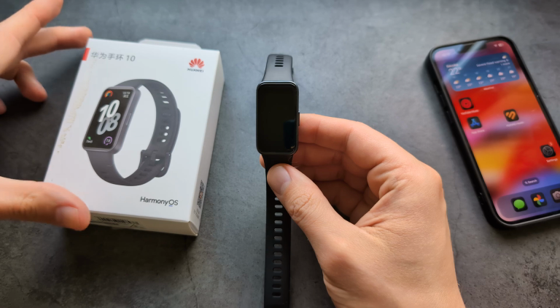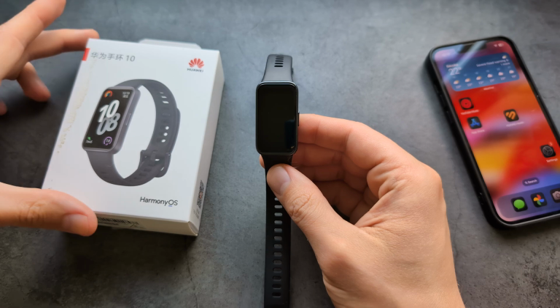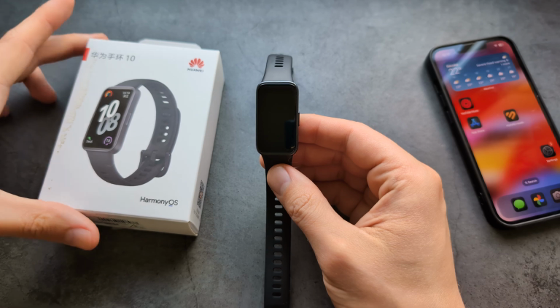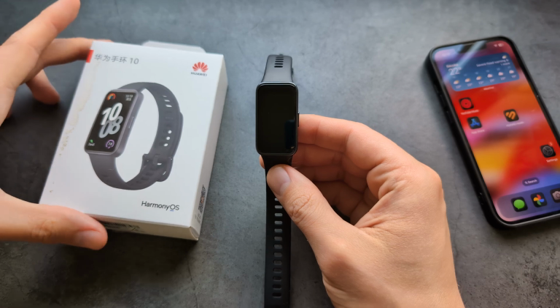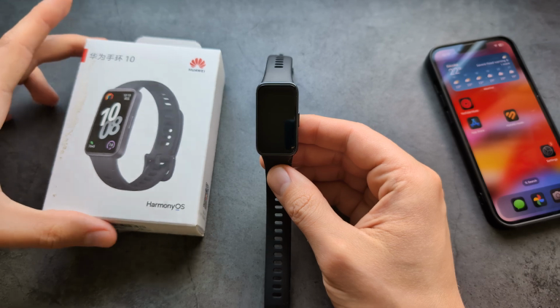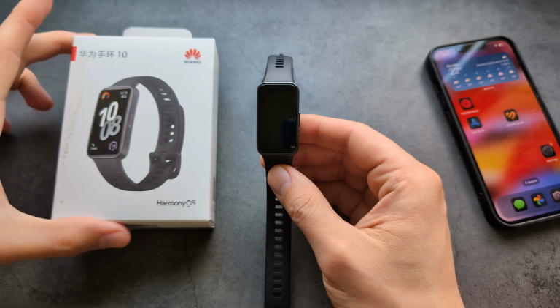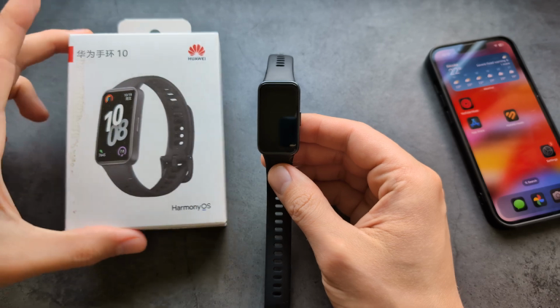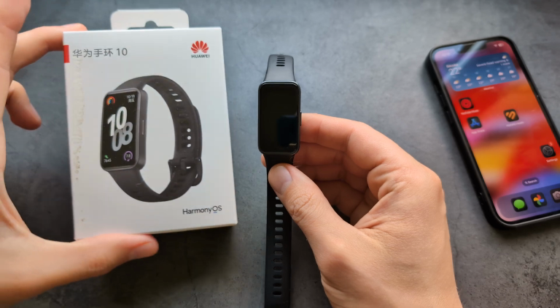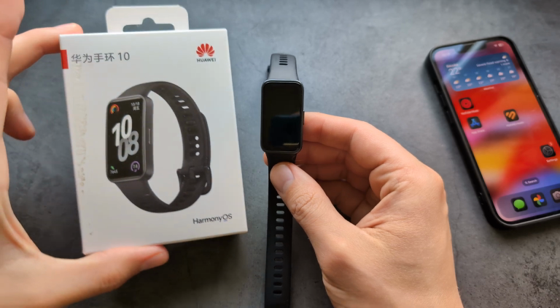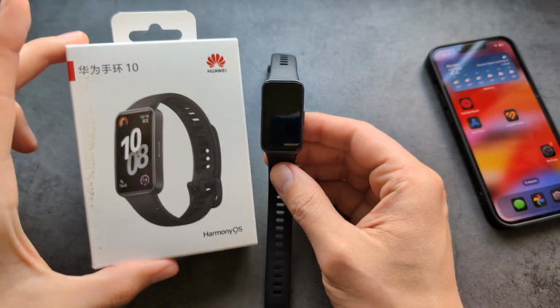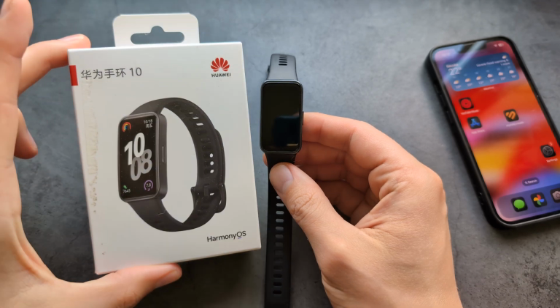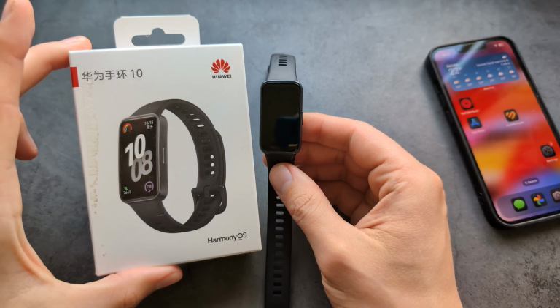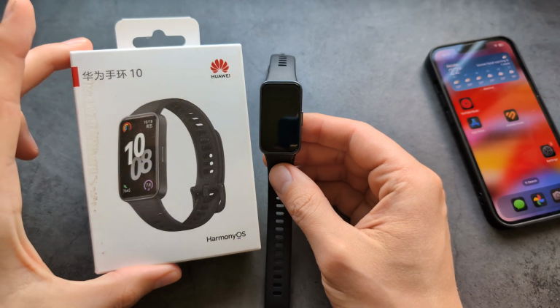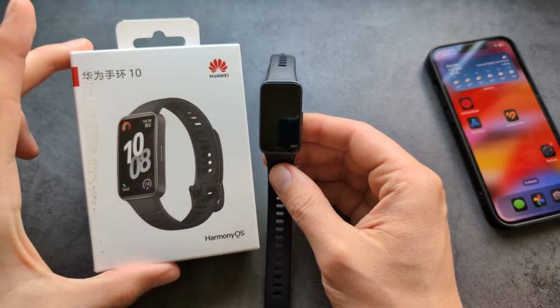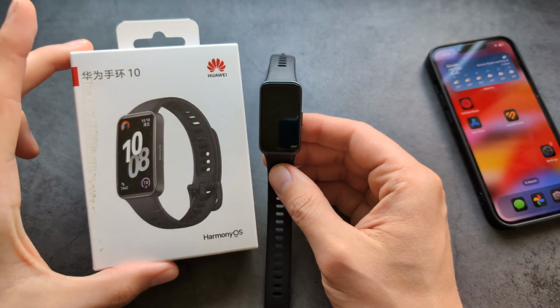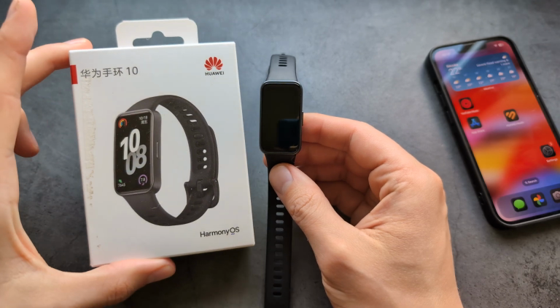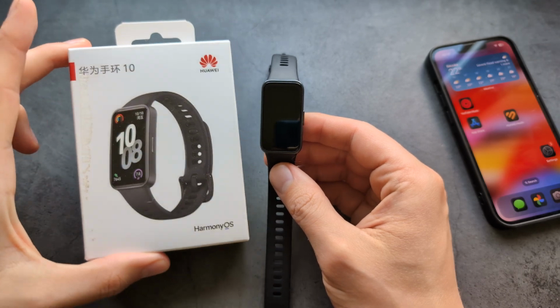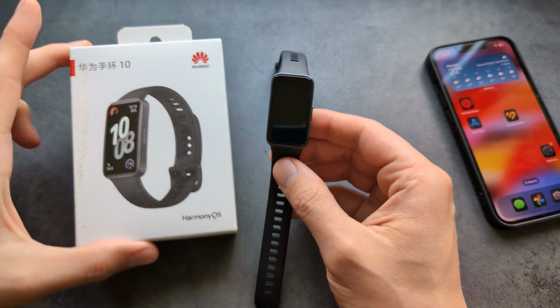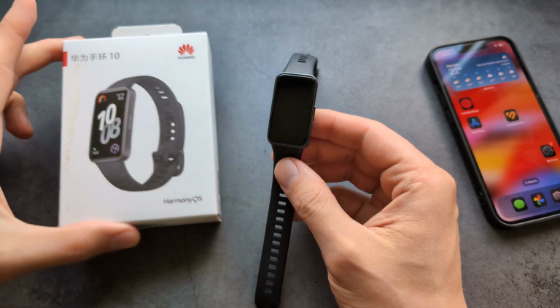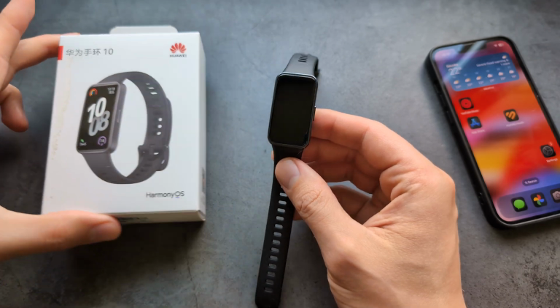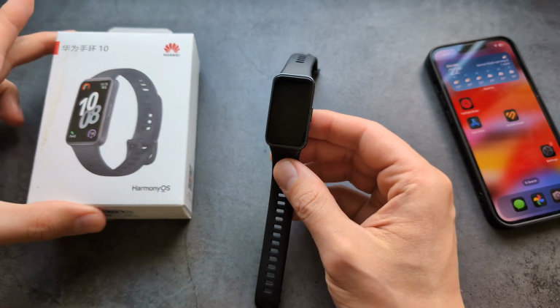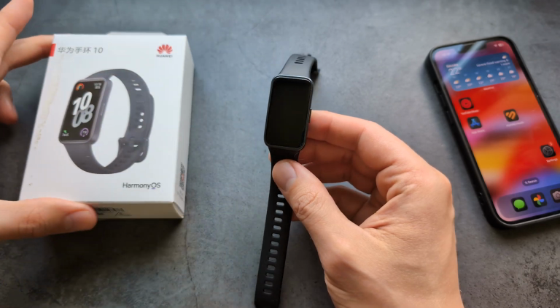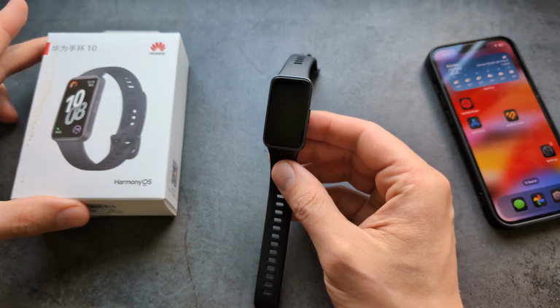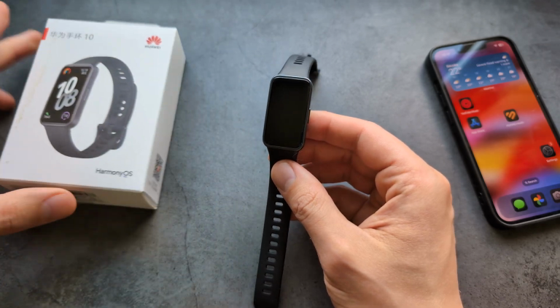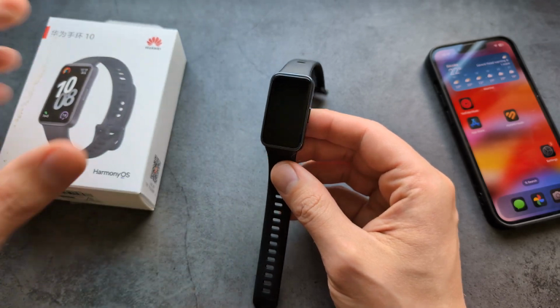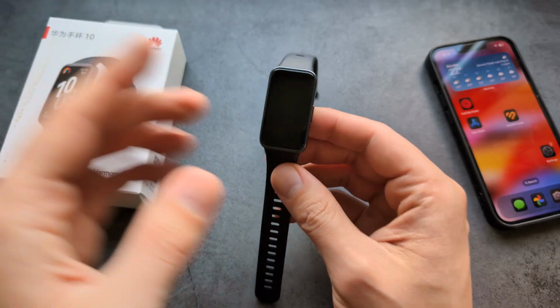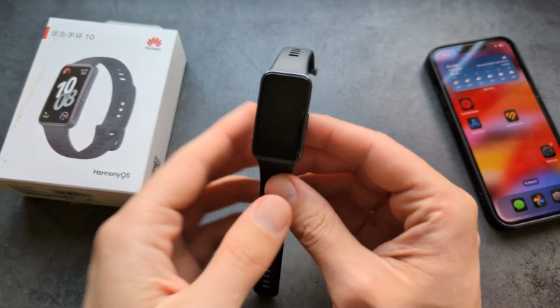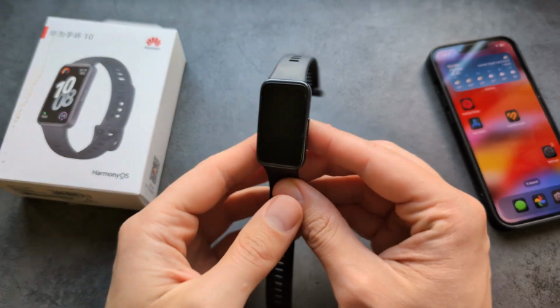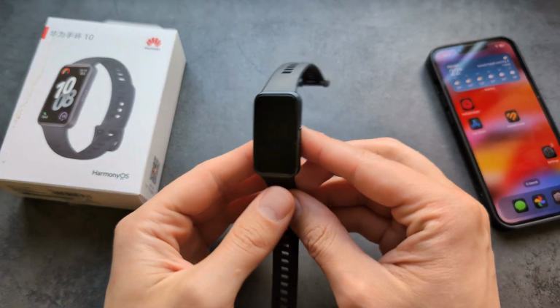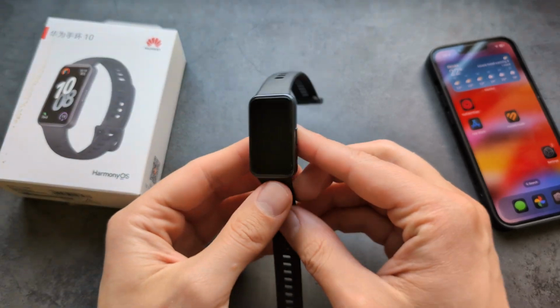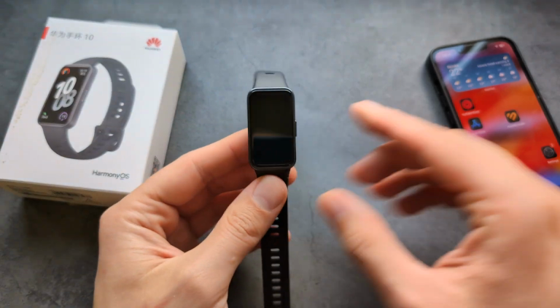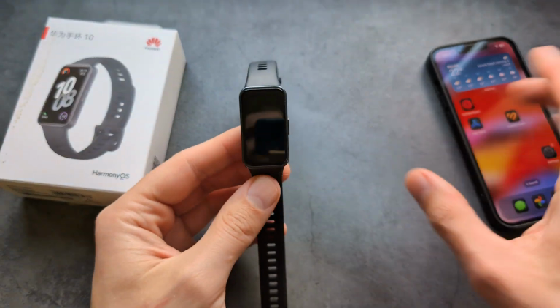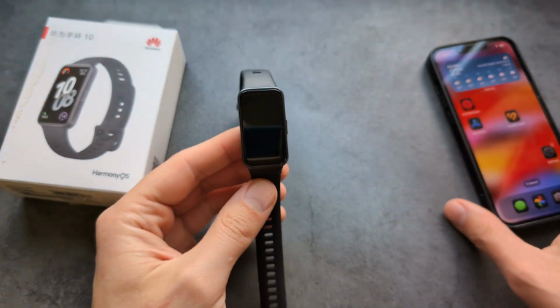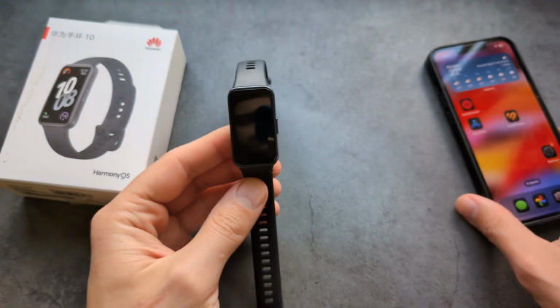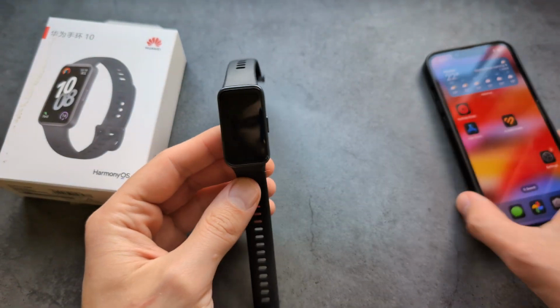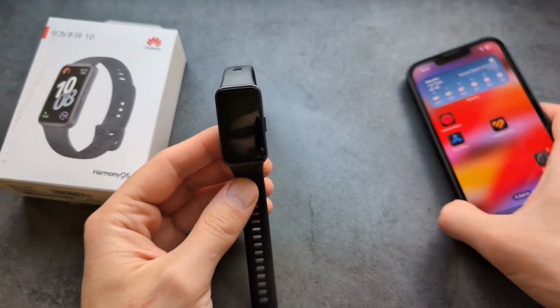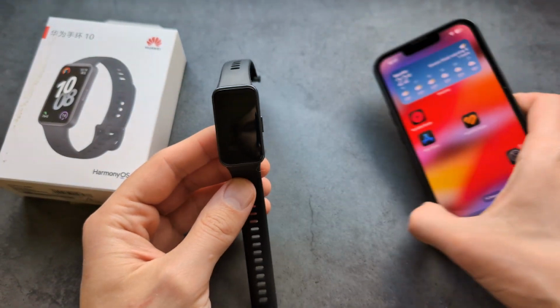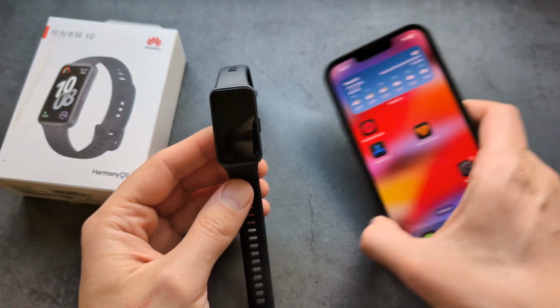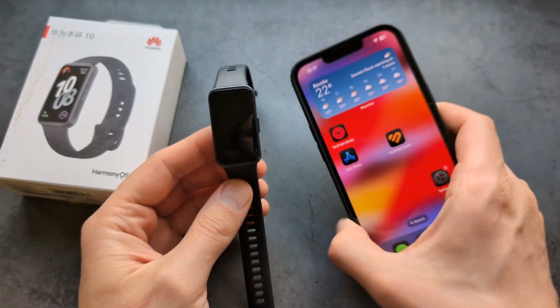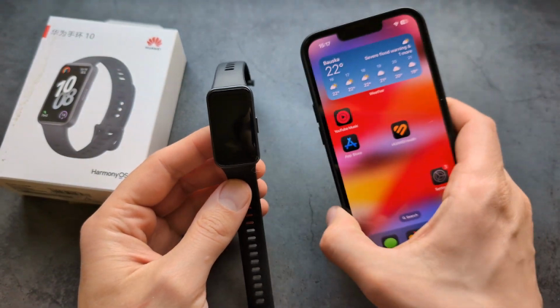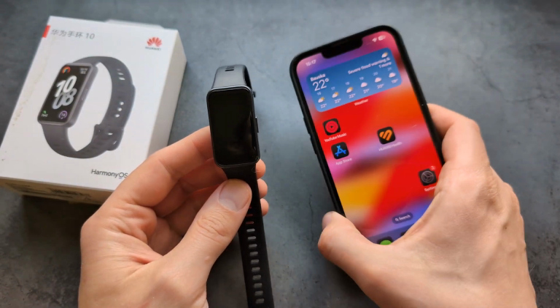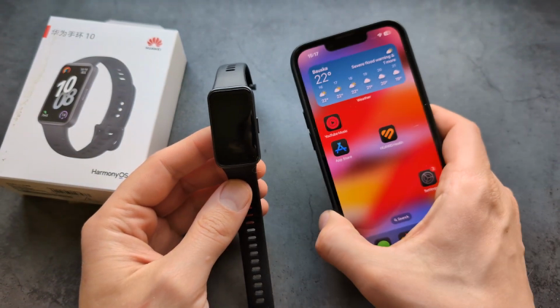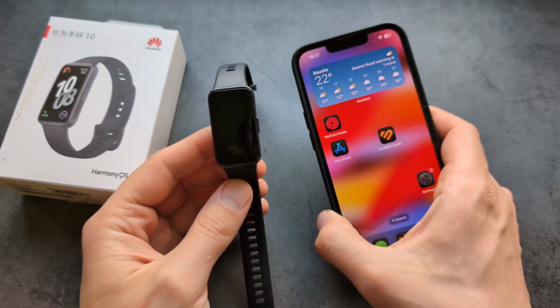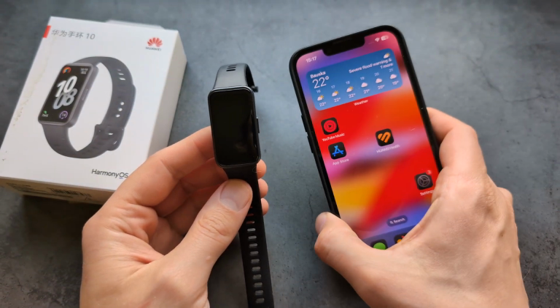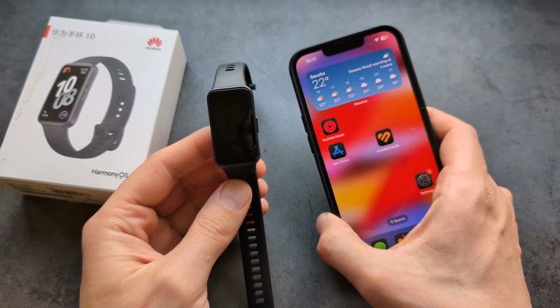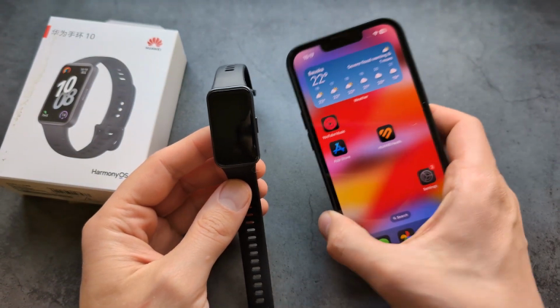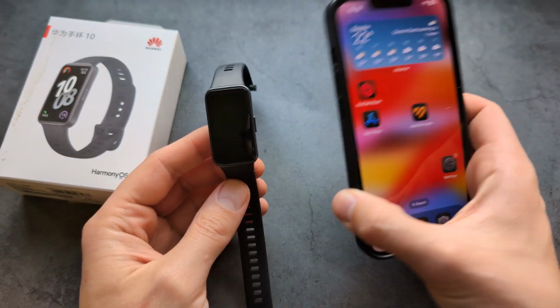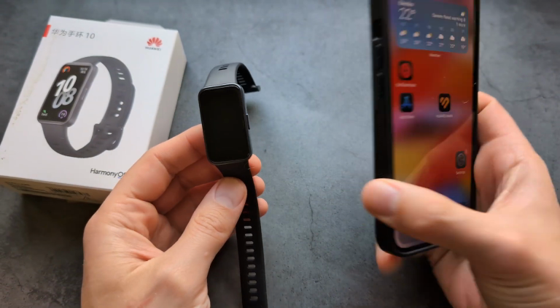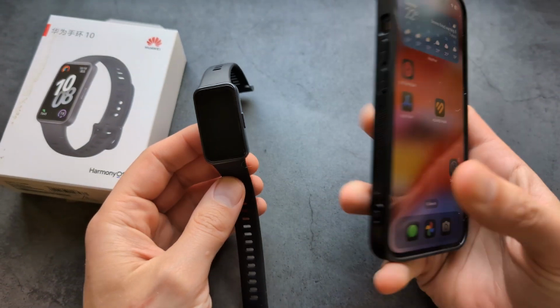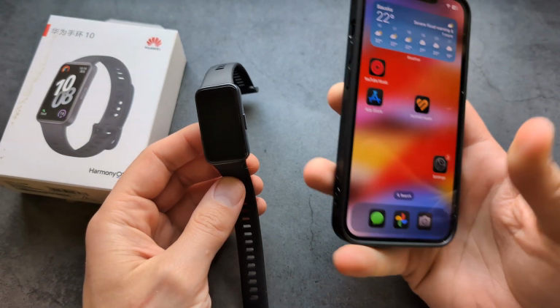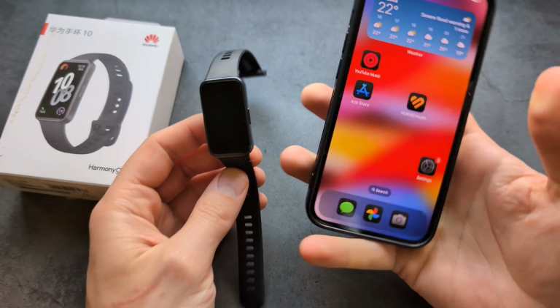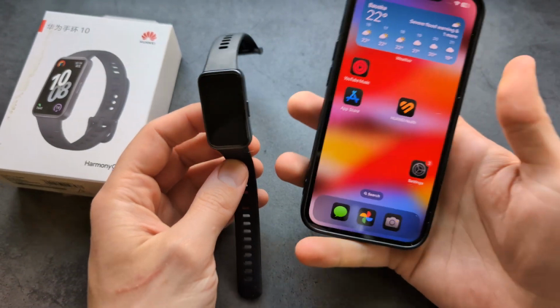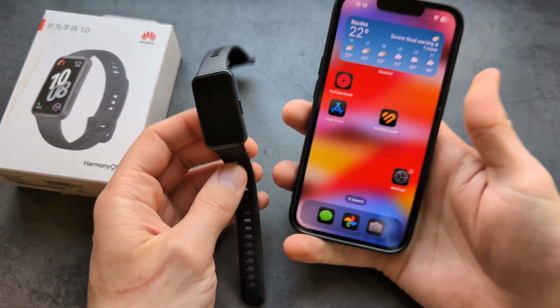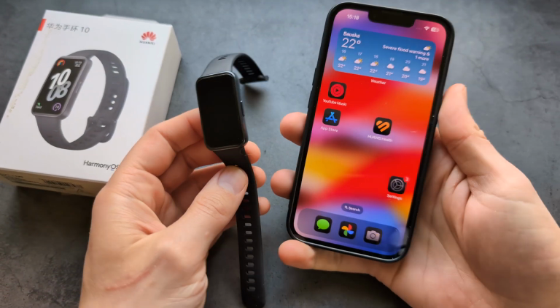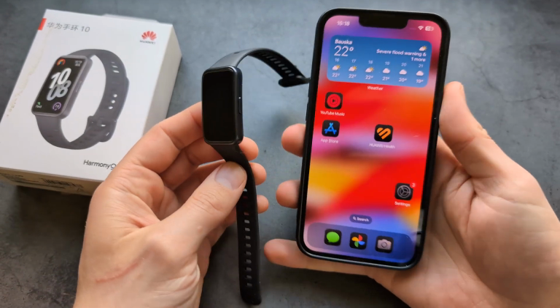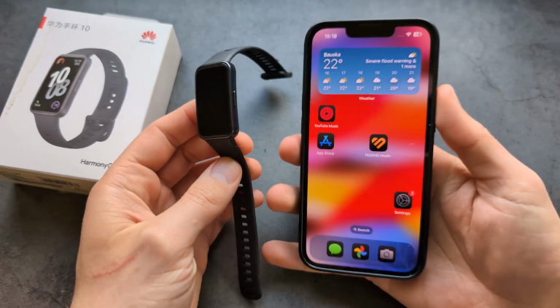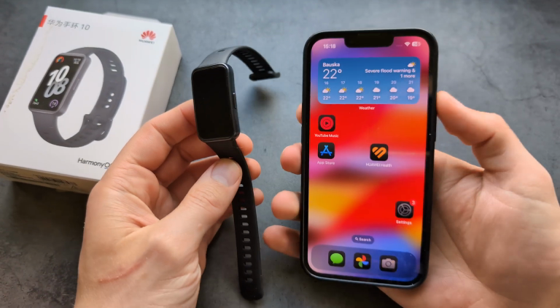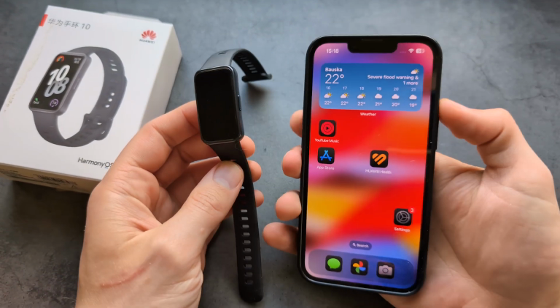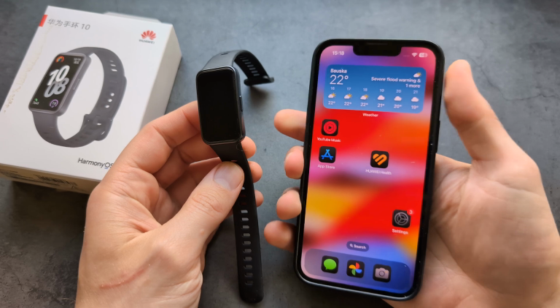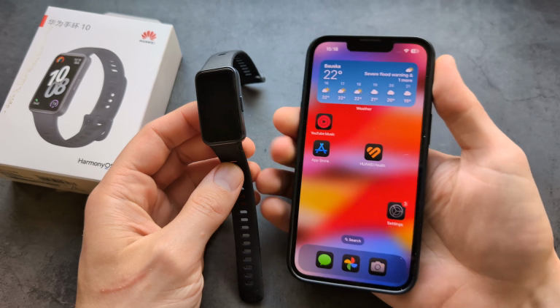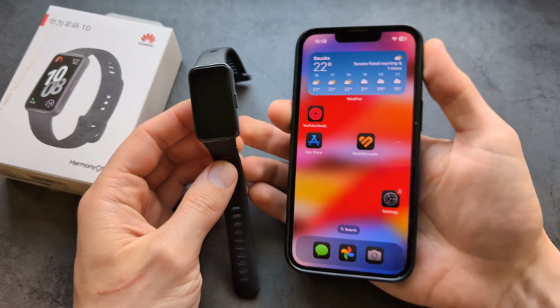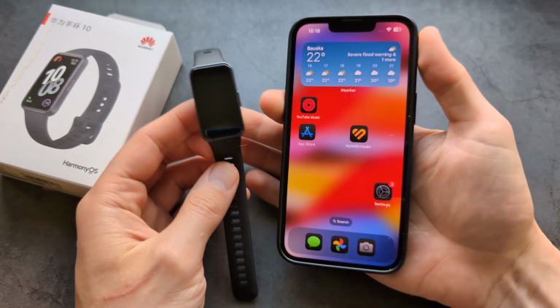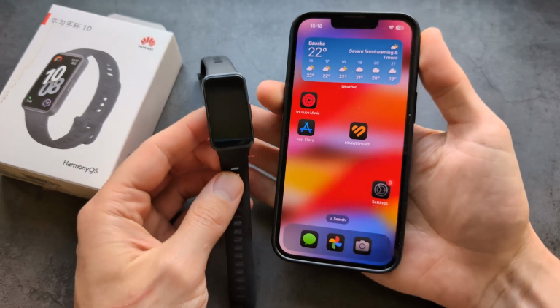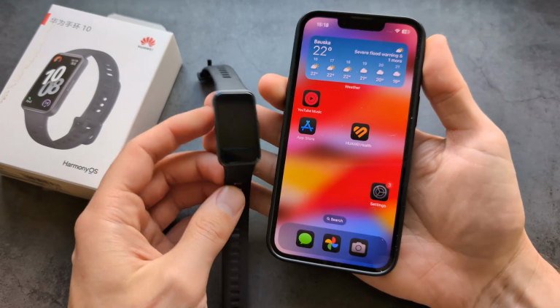Let me show you how to set up and pair your Huawei Band 10 with an iPhone, and I'll also briefly show you how to actually use this watch as well.